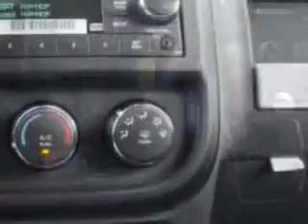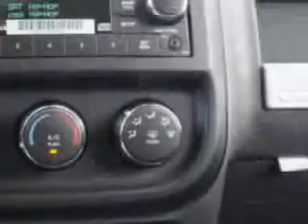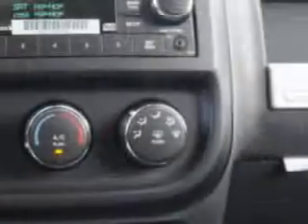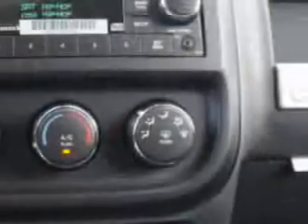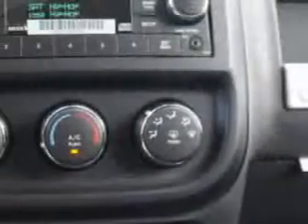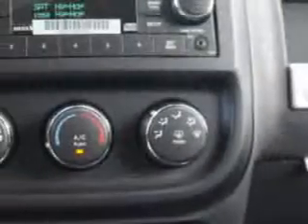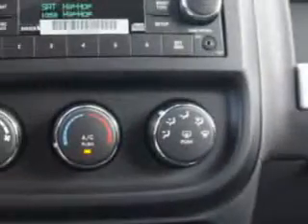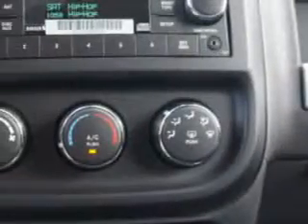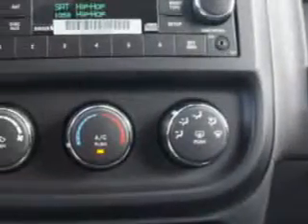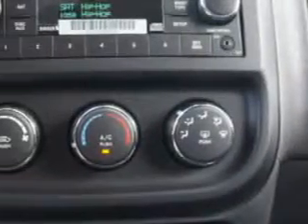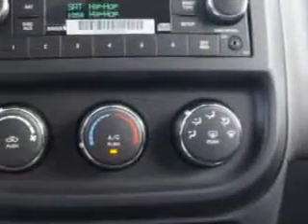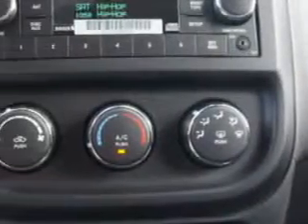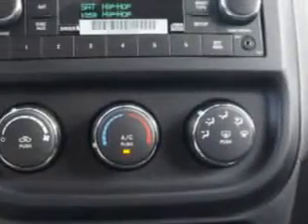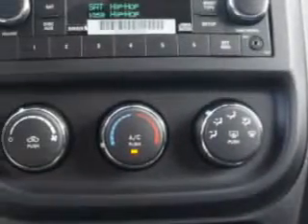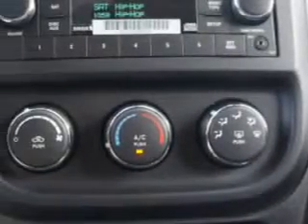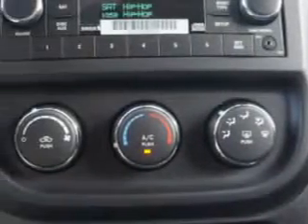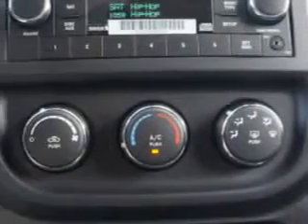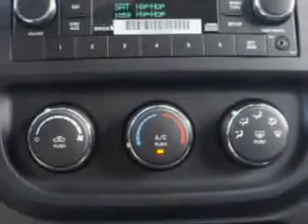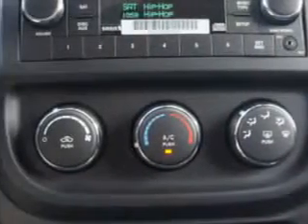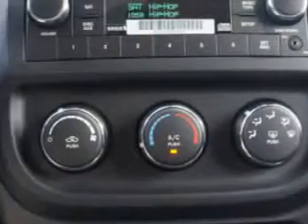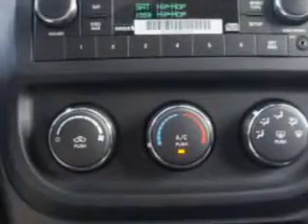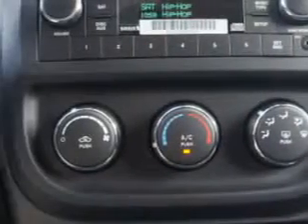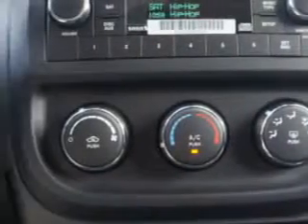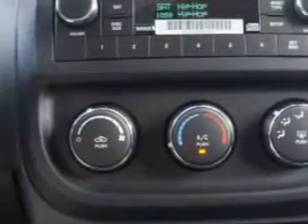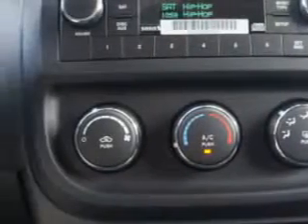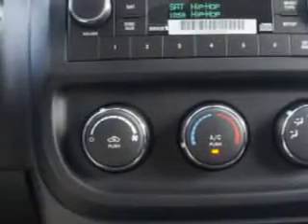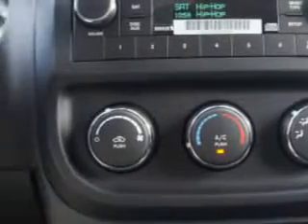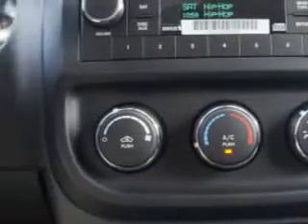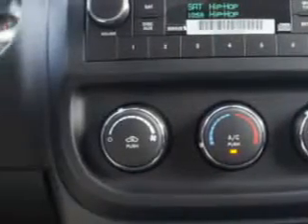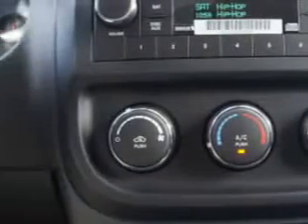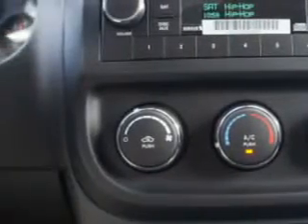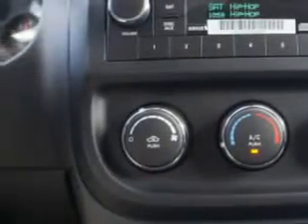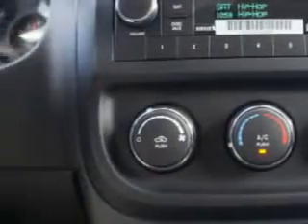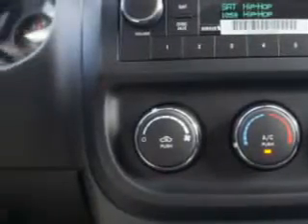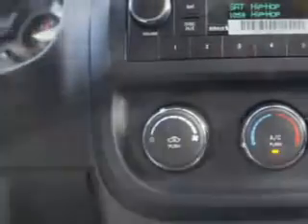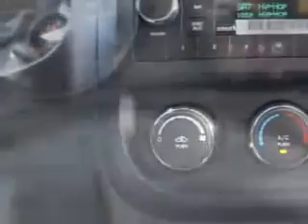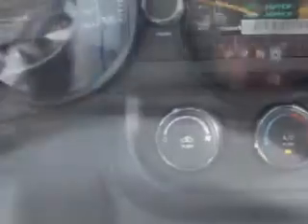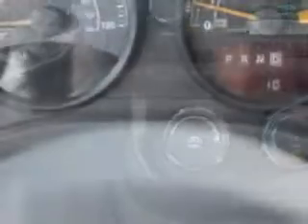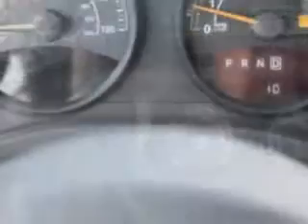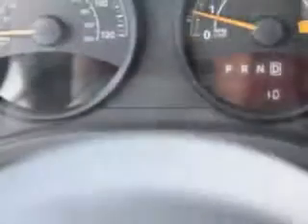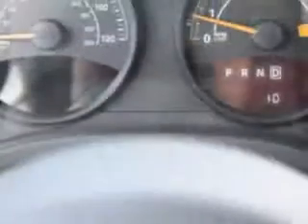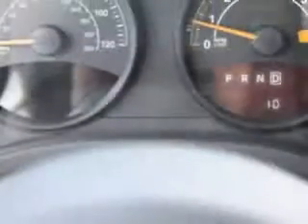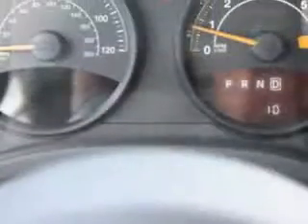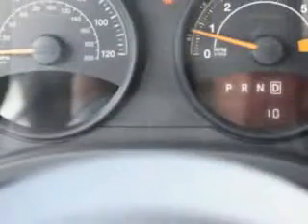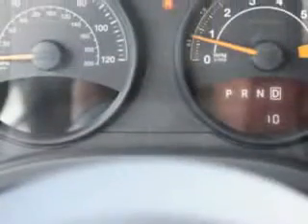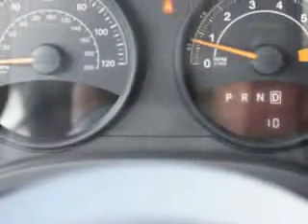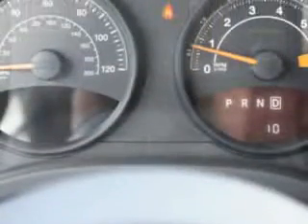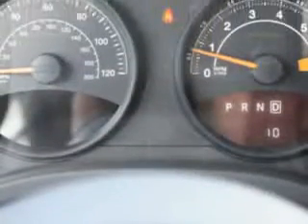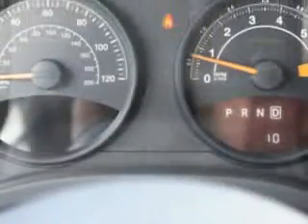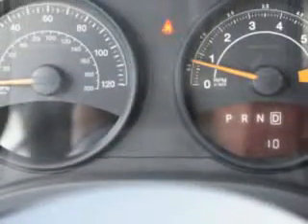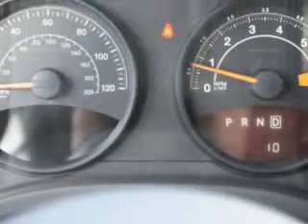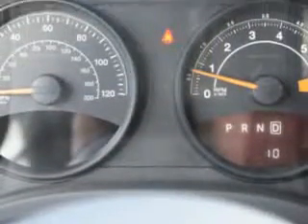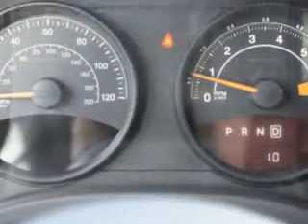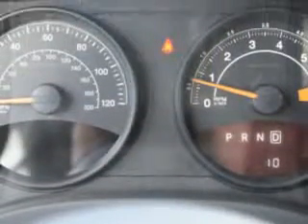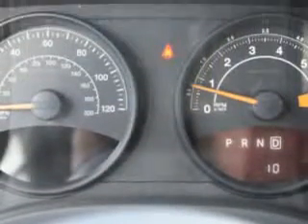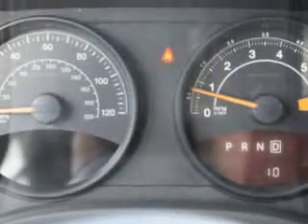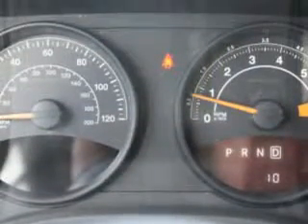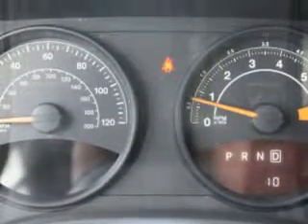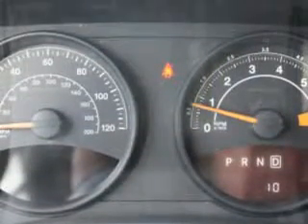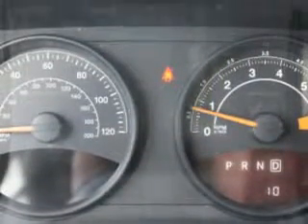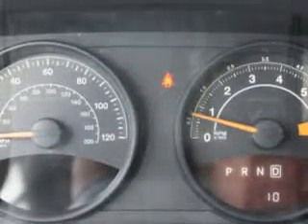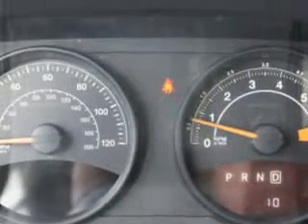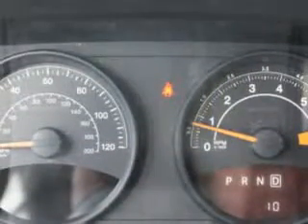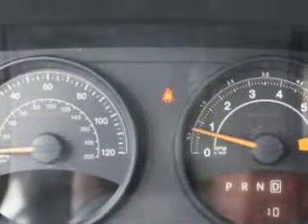Enjoy the drive and have peace of mind in this 2014 Jeep Compass. See us at Riverside Autoplex of Muskogee today.